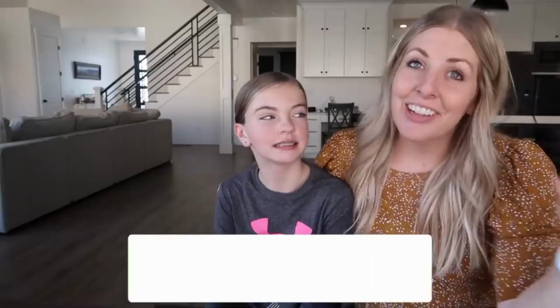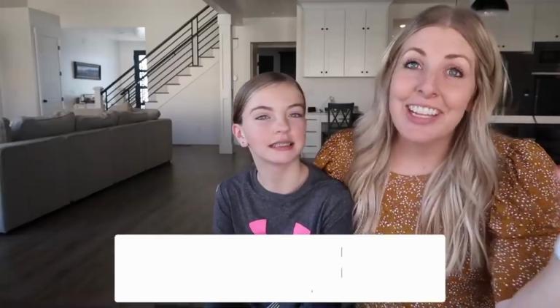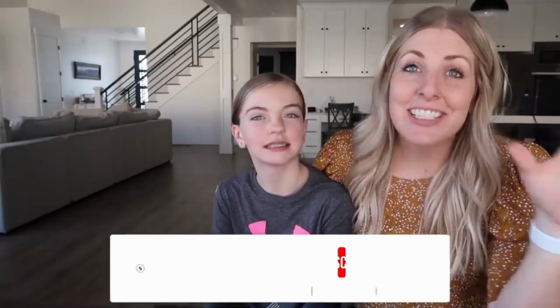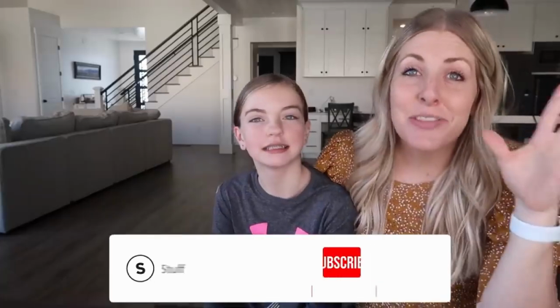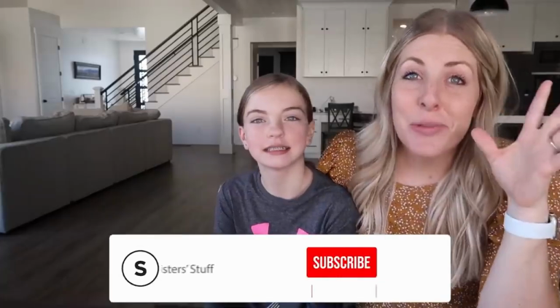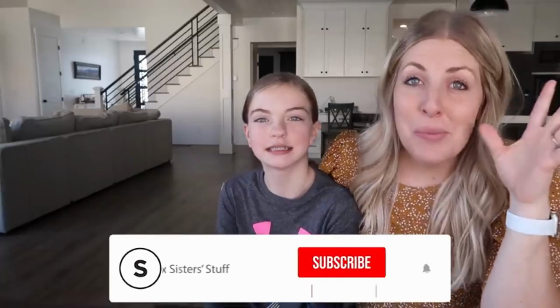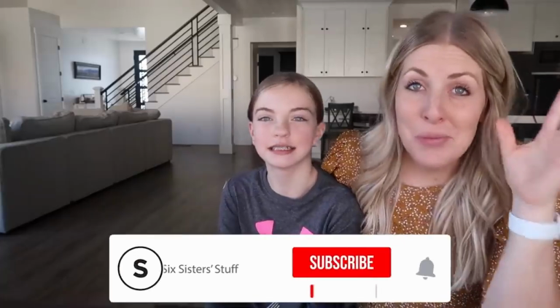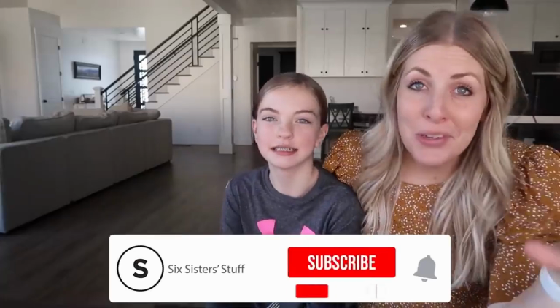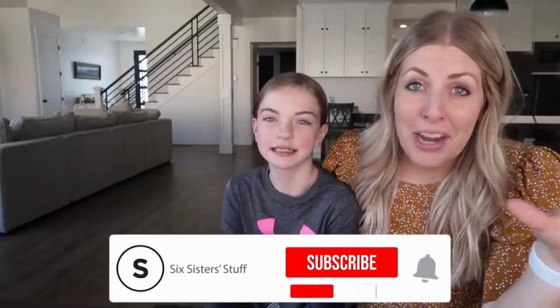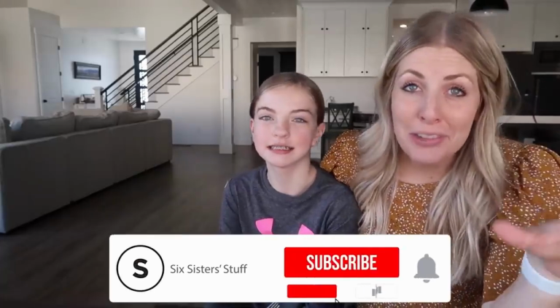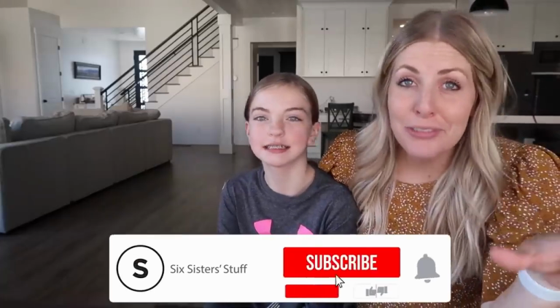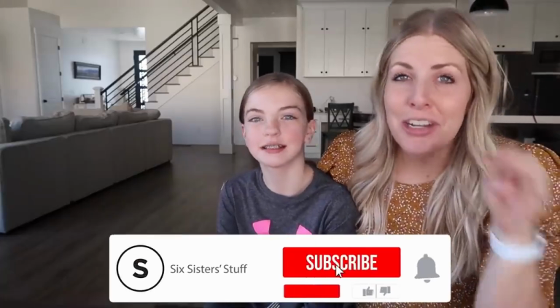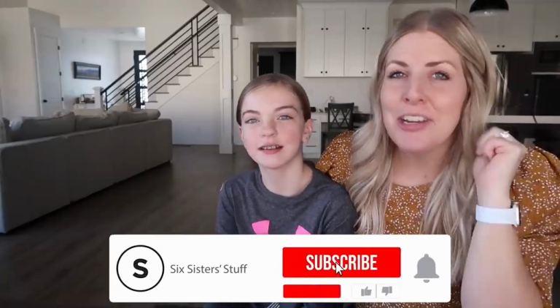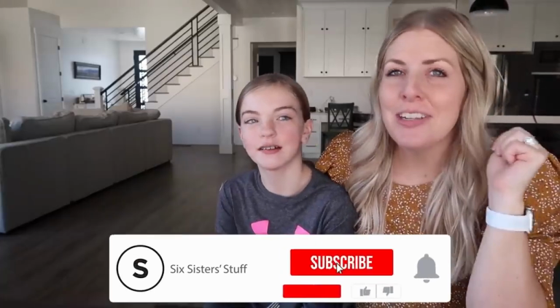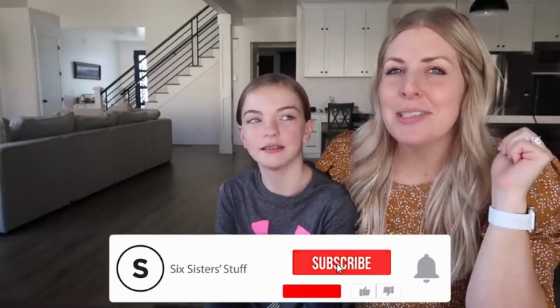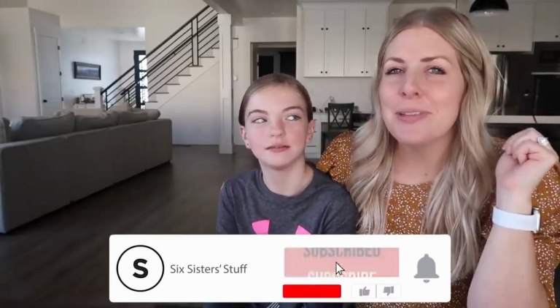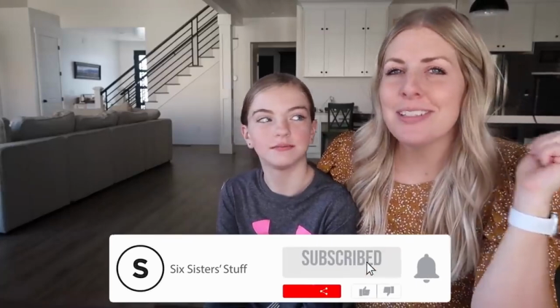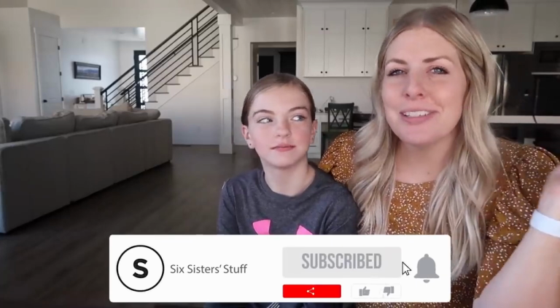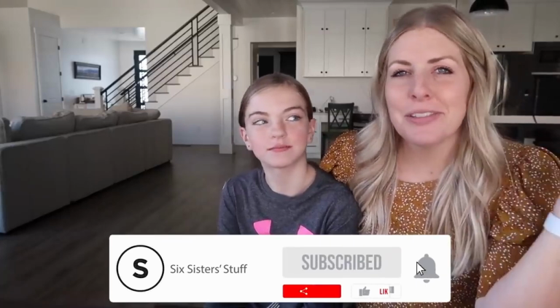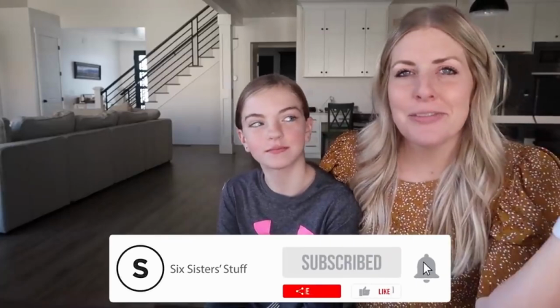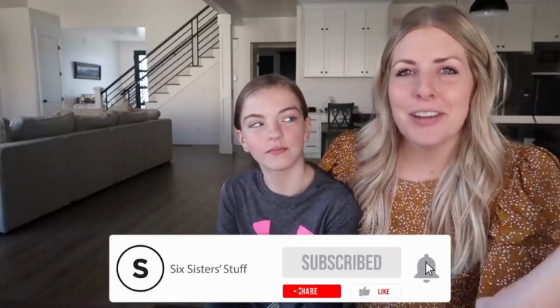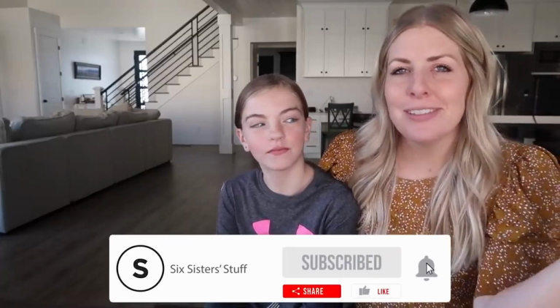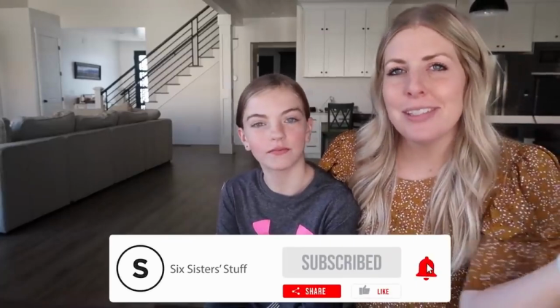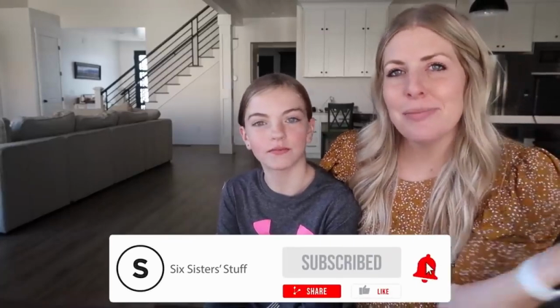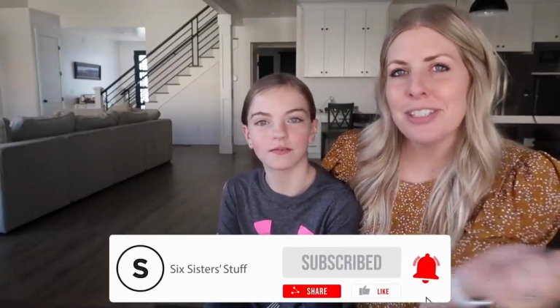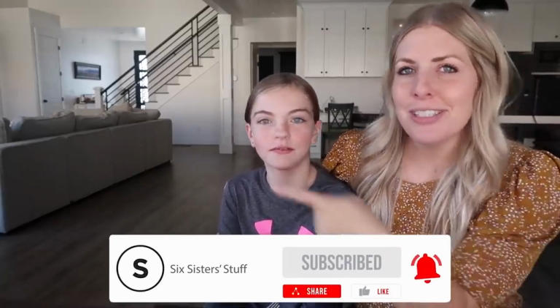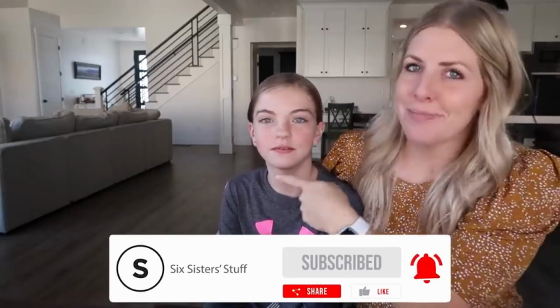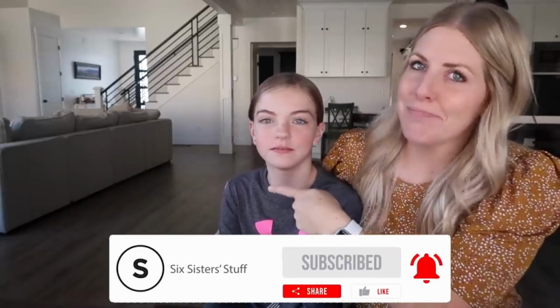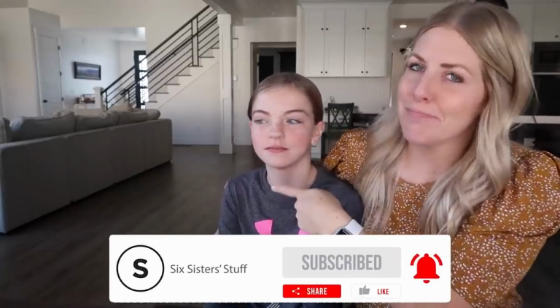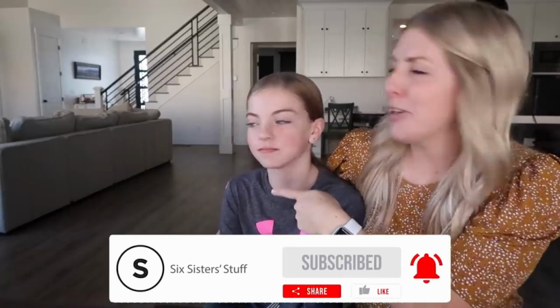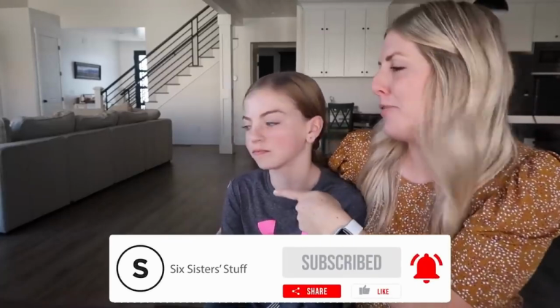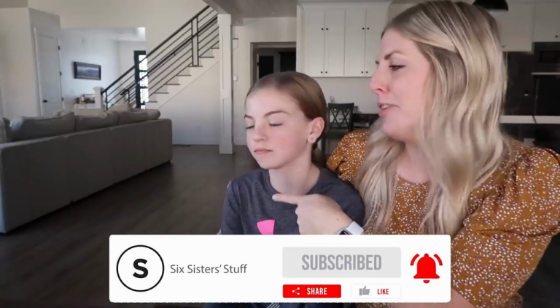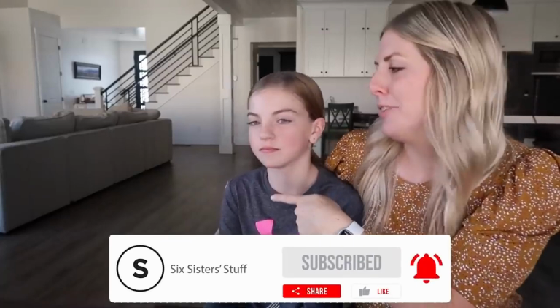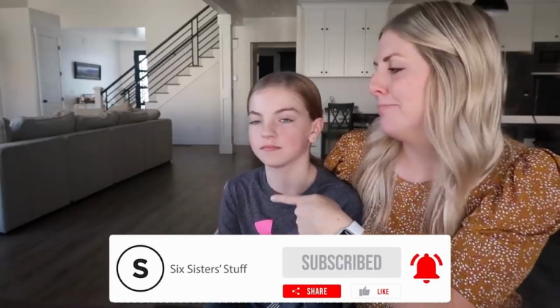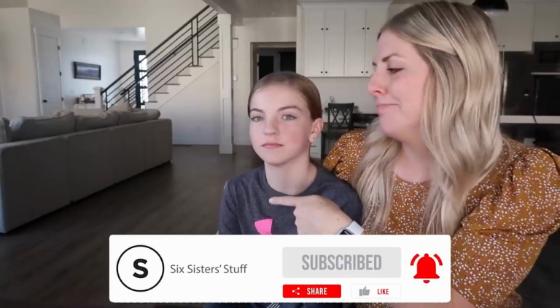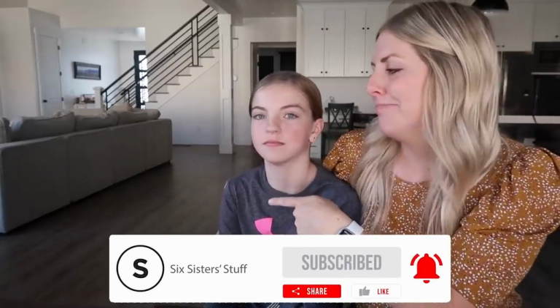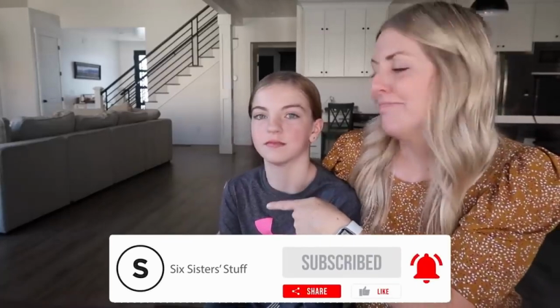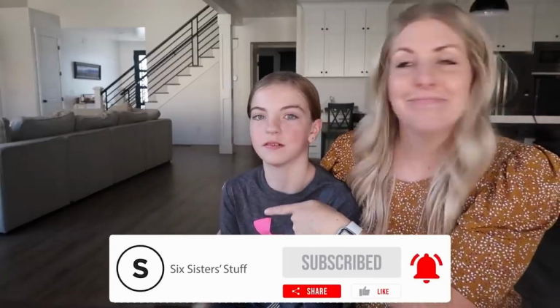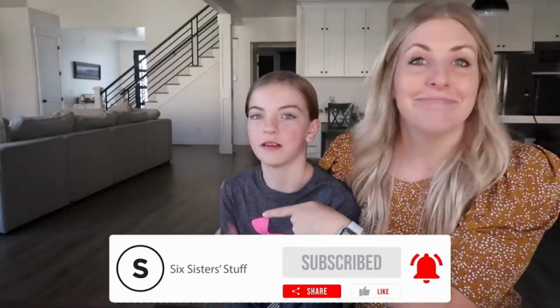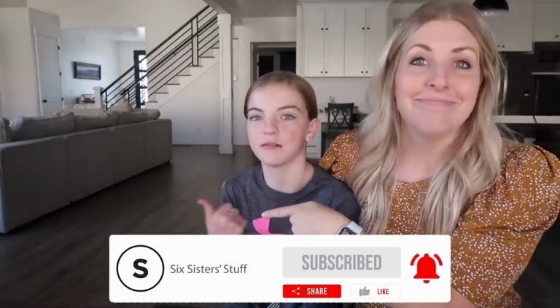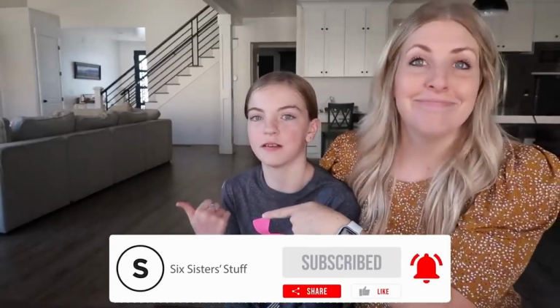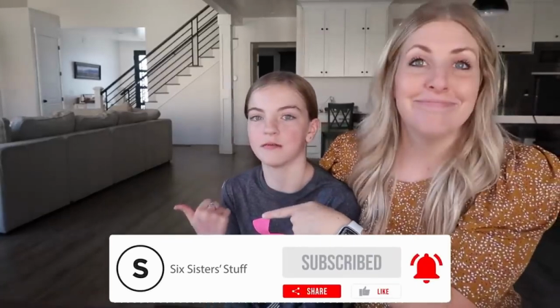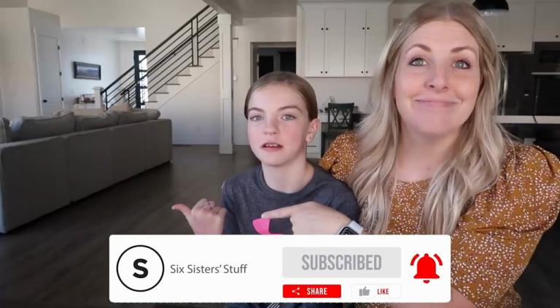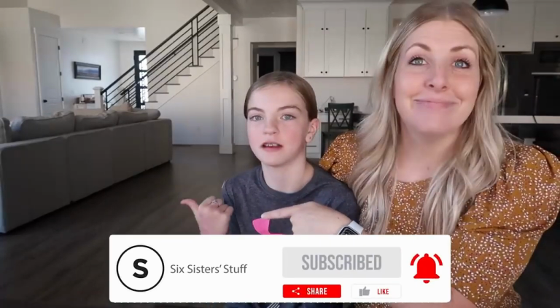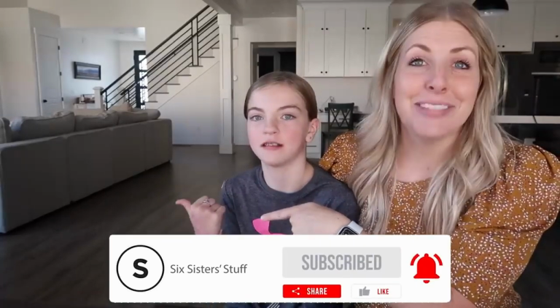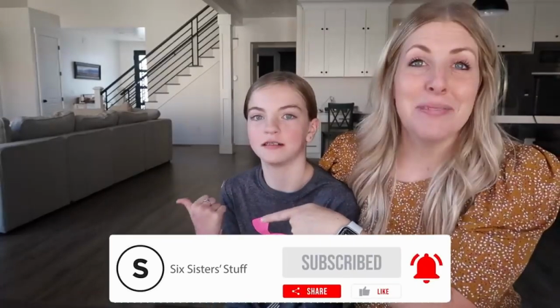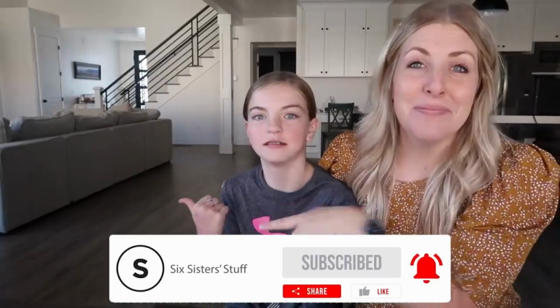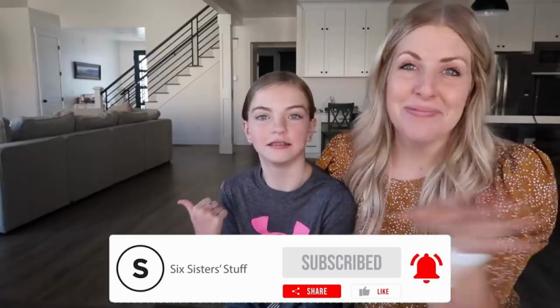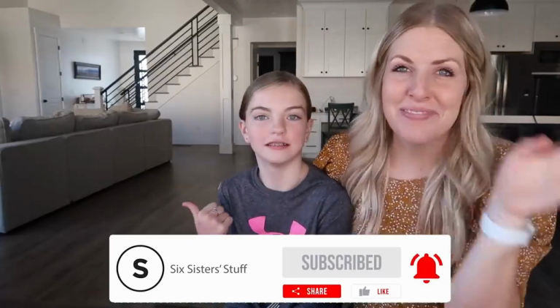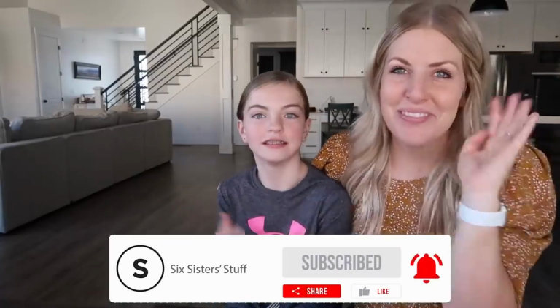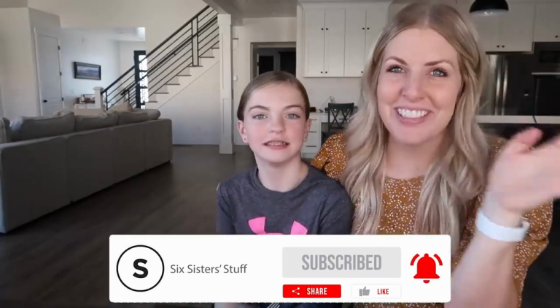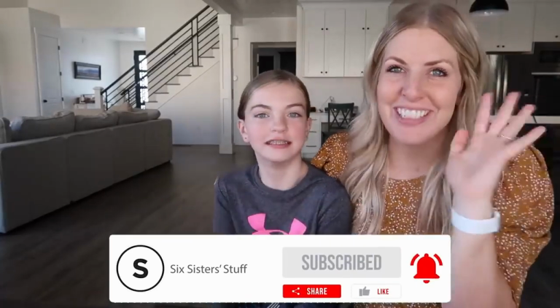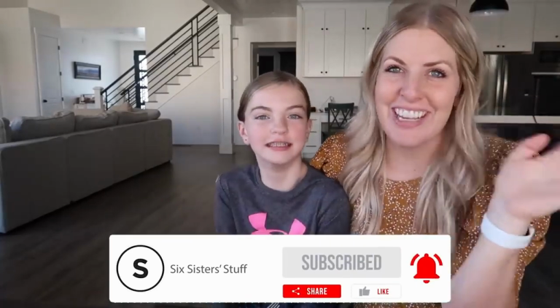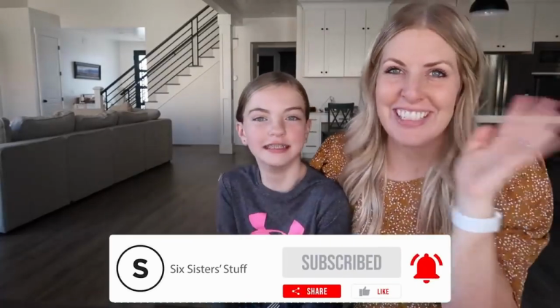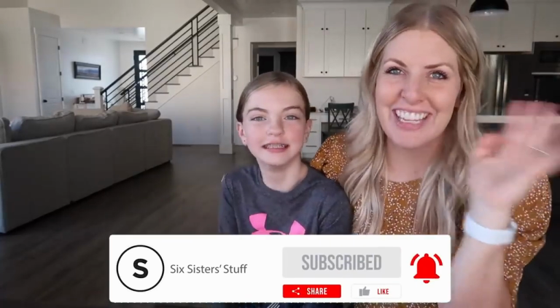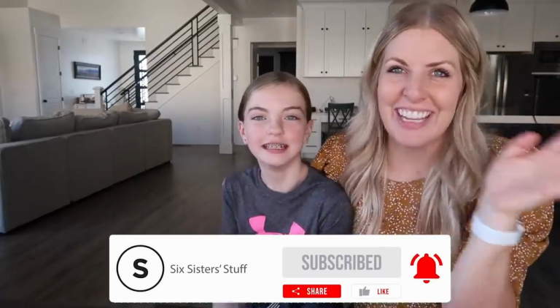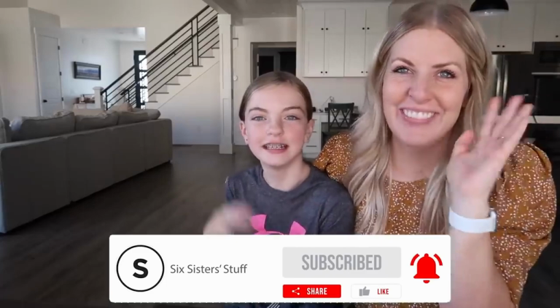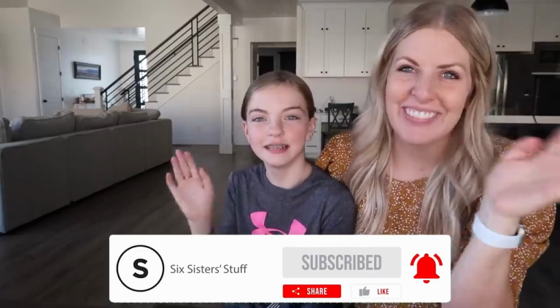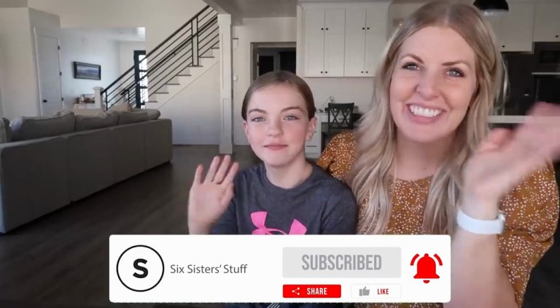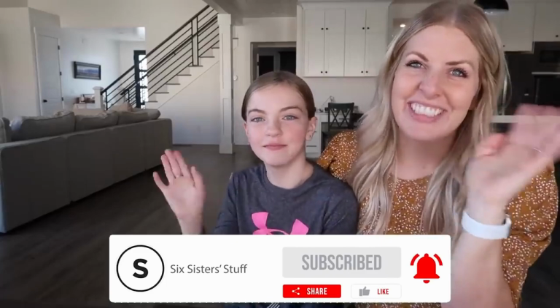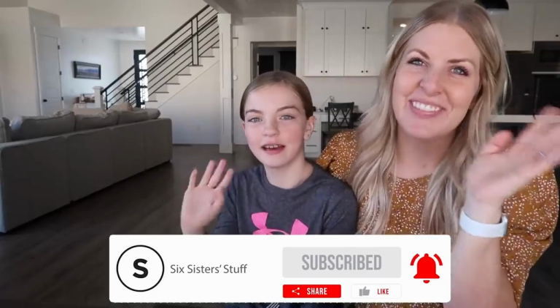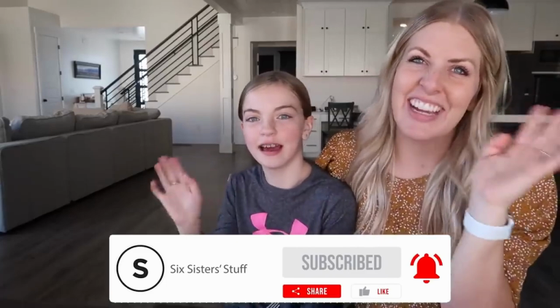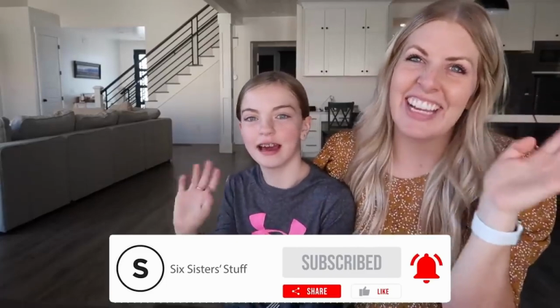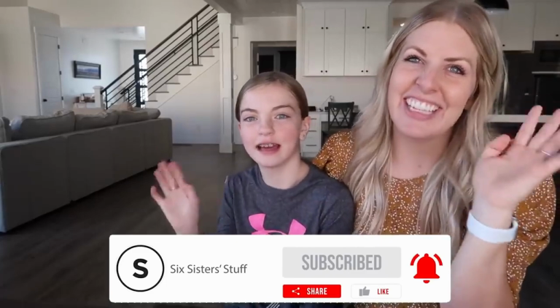Alright guys, if you want more air fryer recipes, you can find some just right over there. We'll see you next time. Bye!